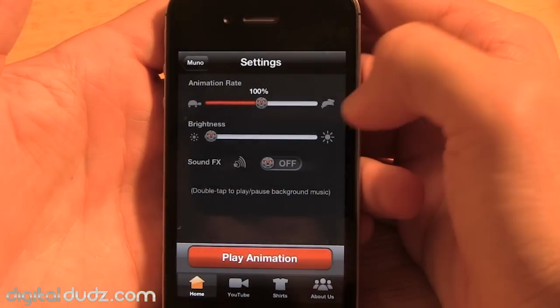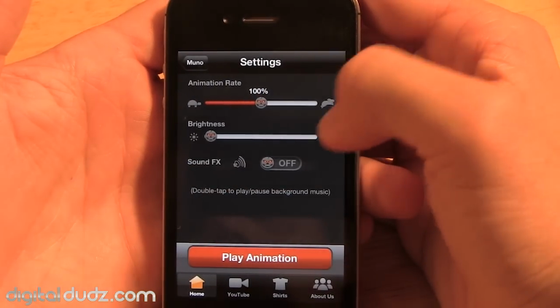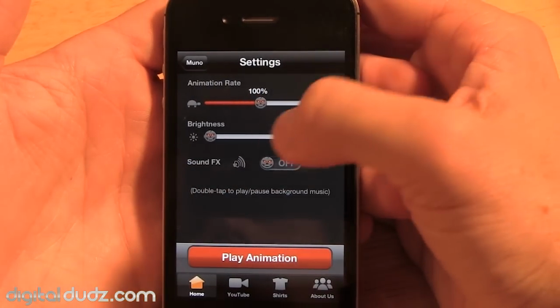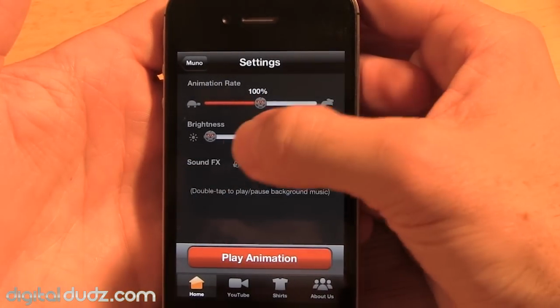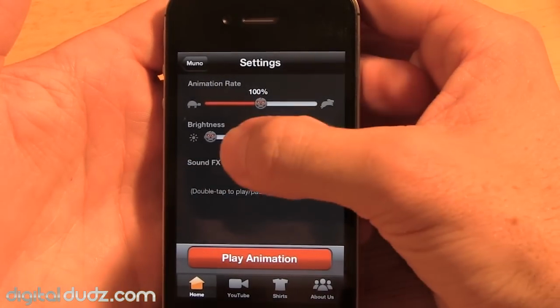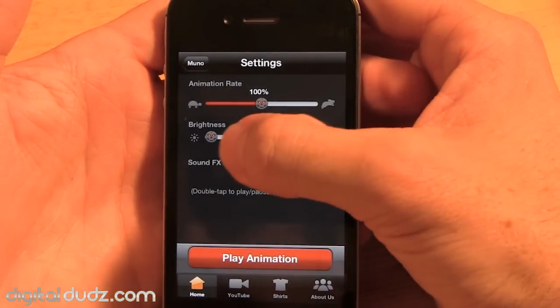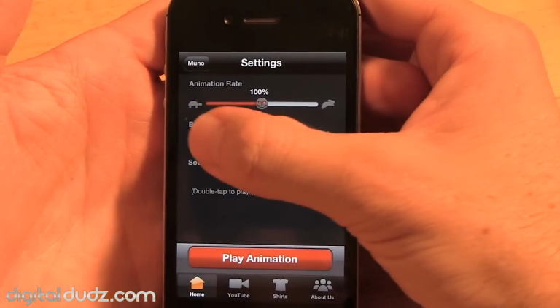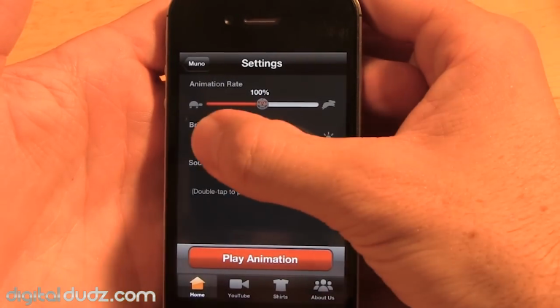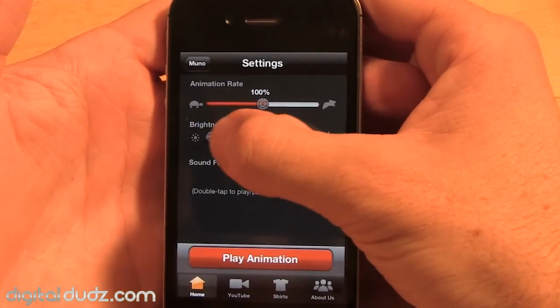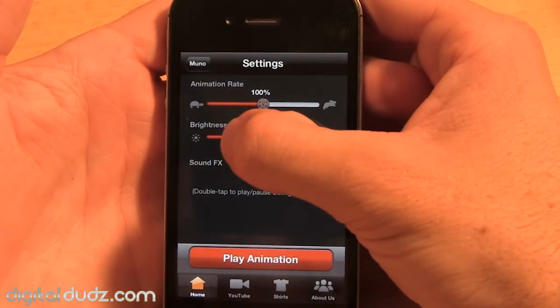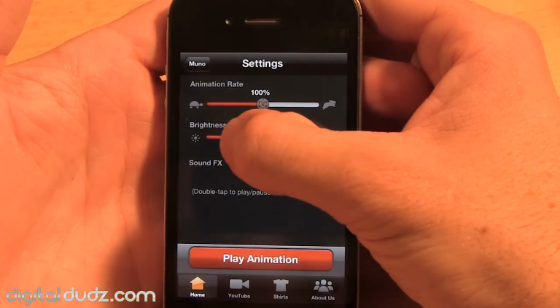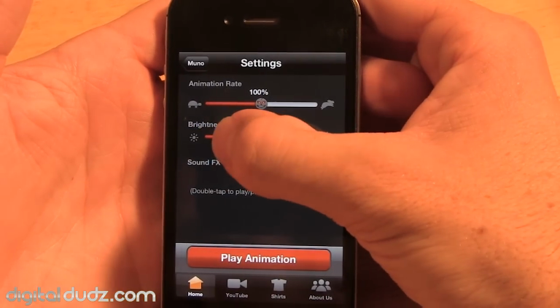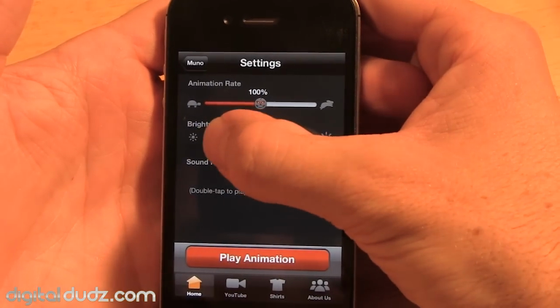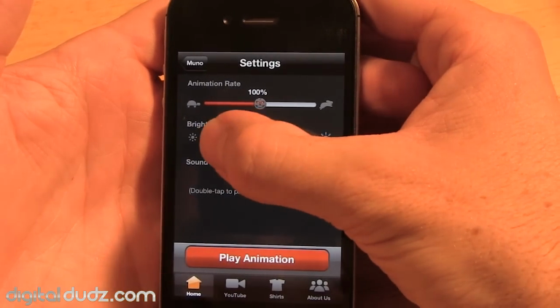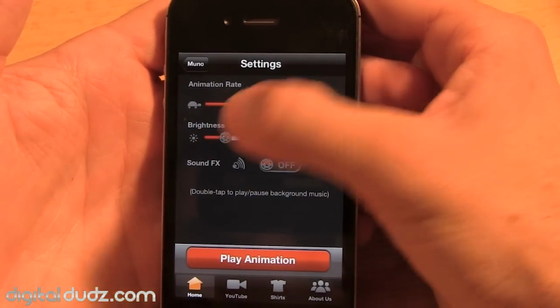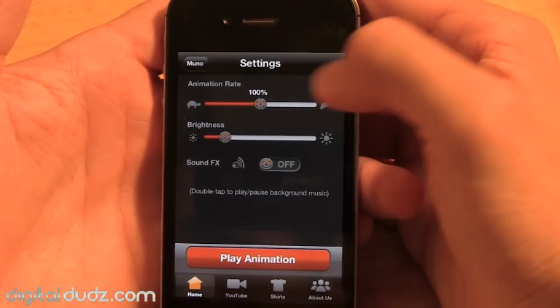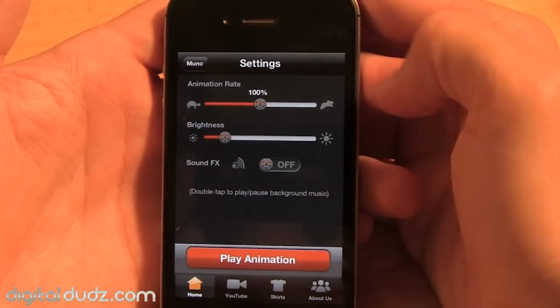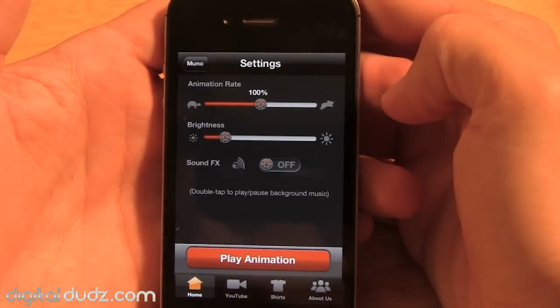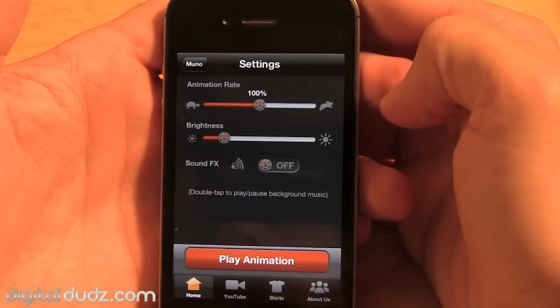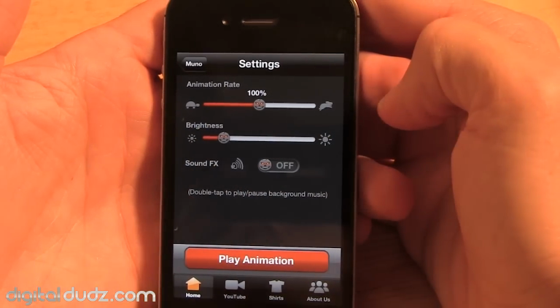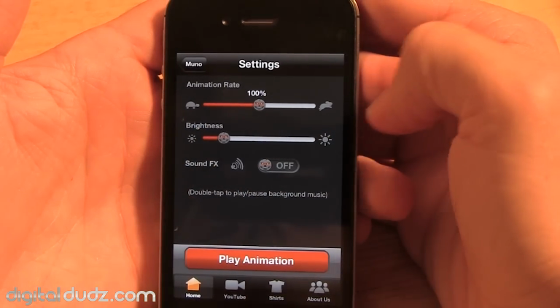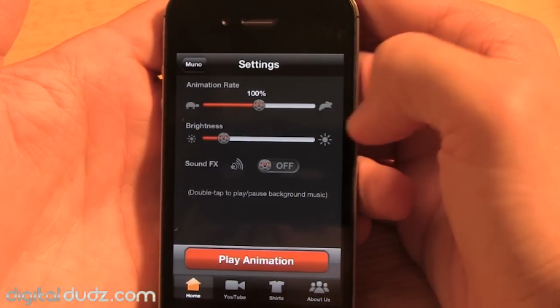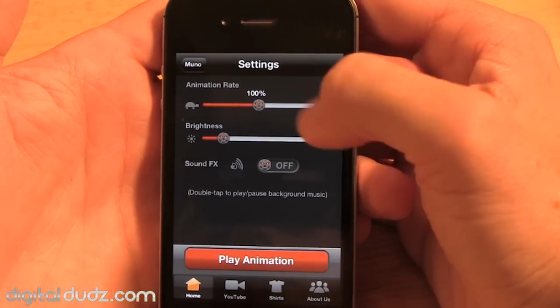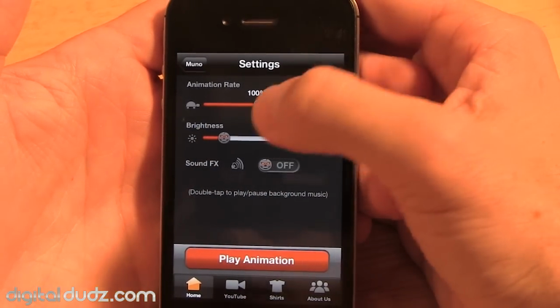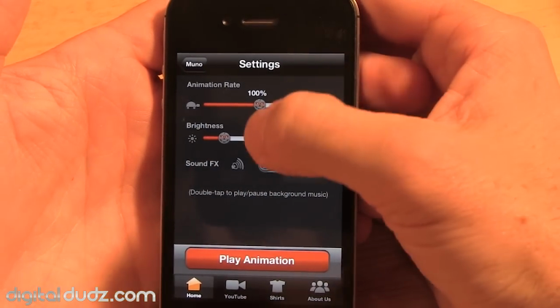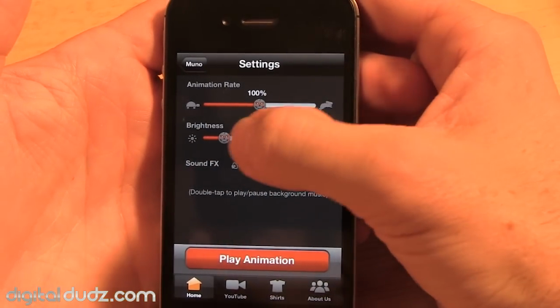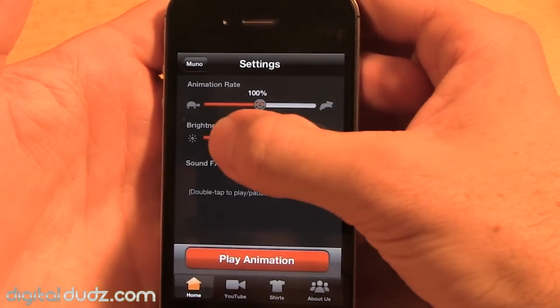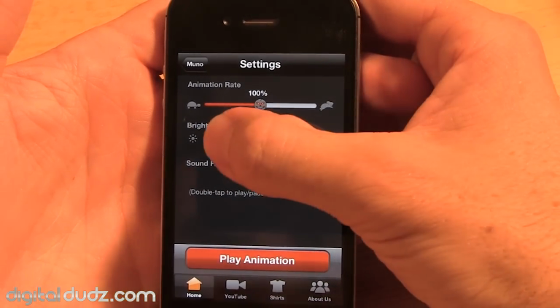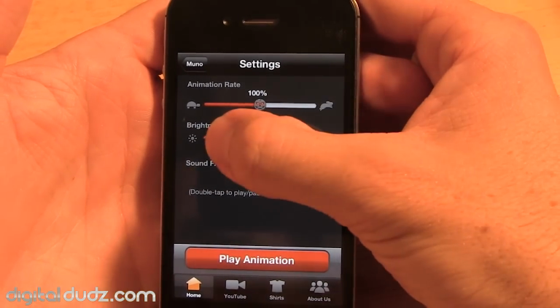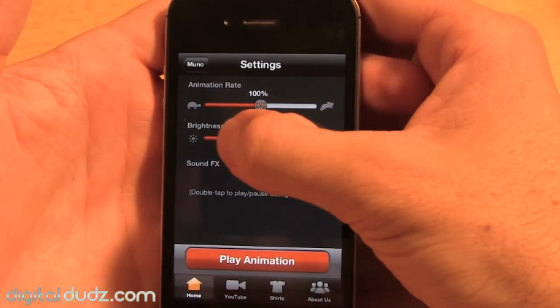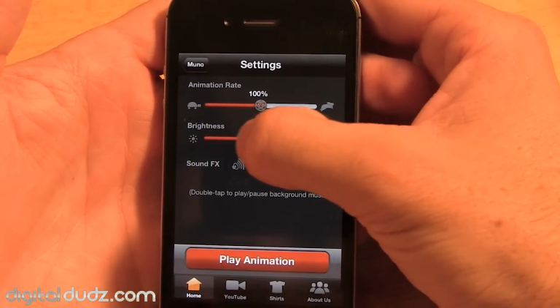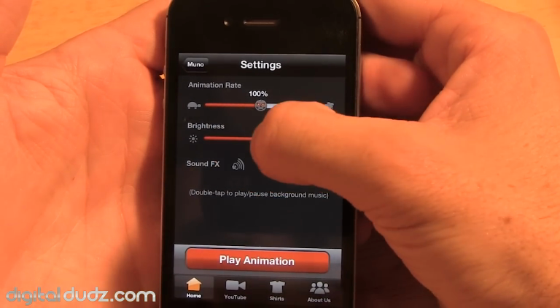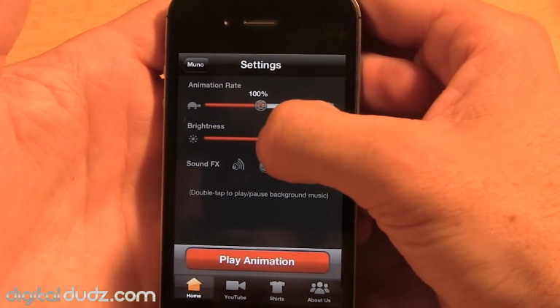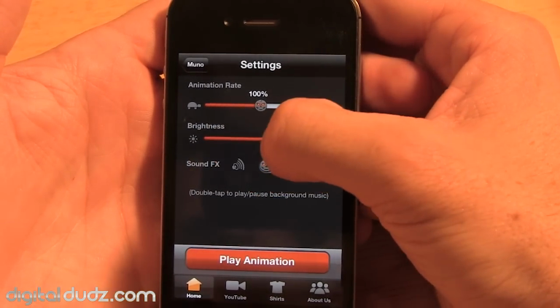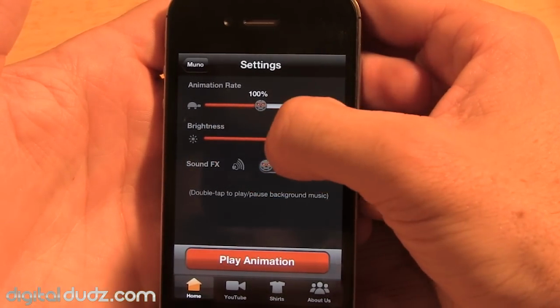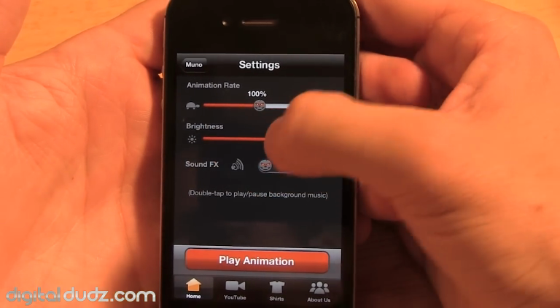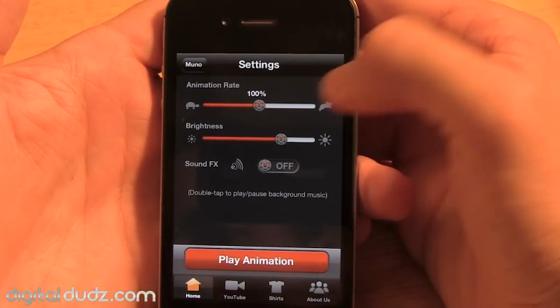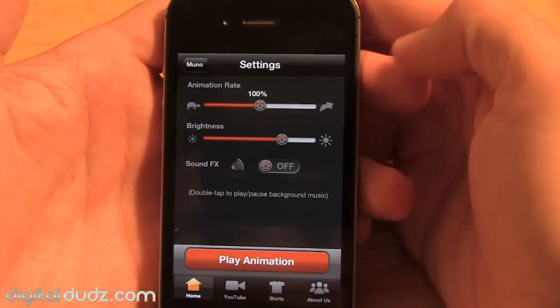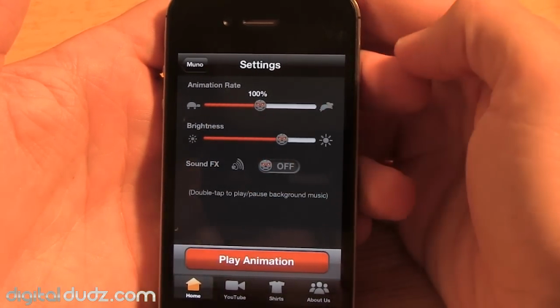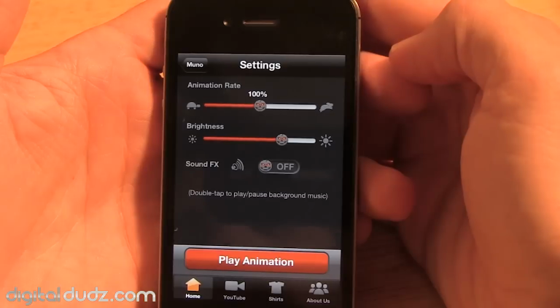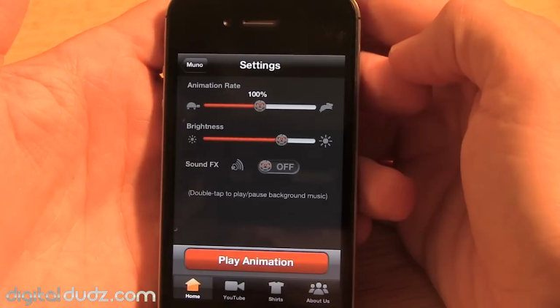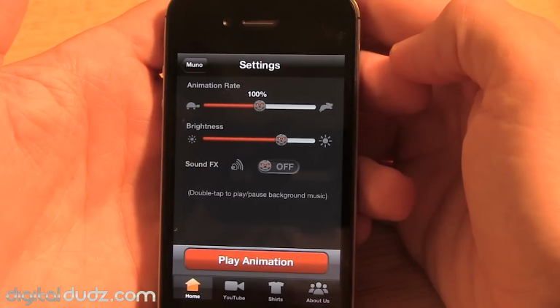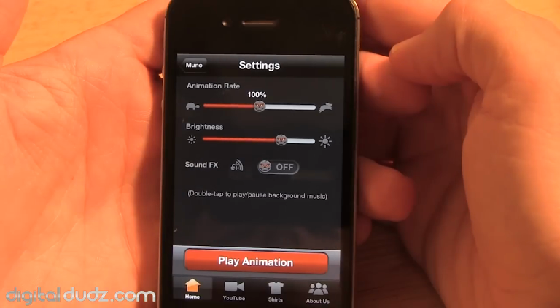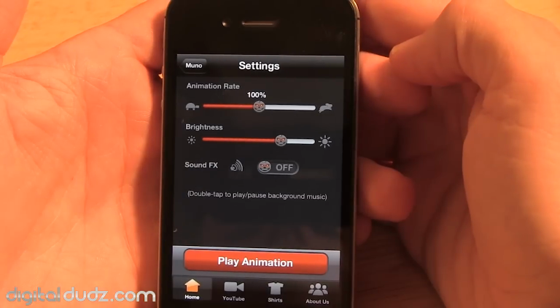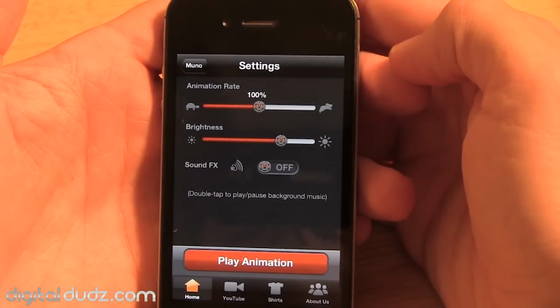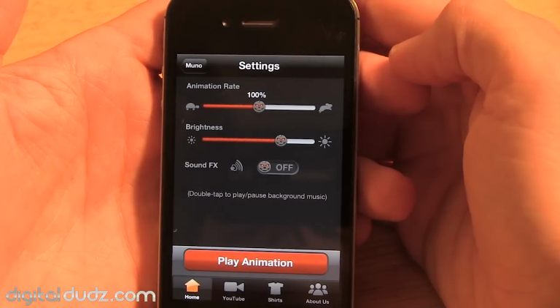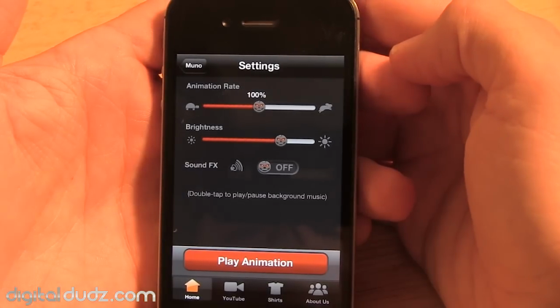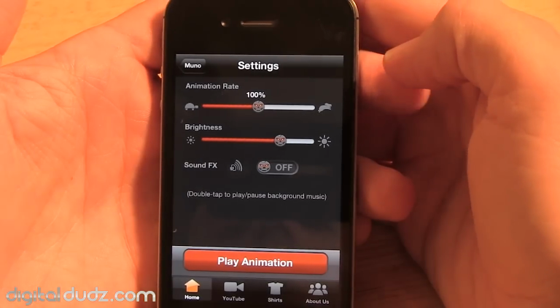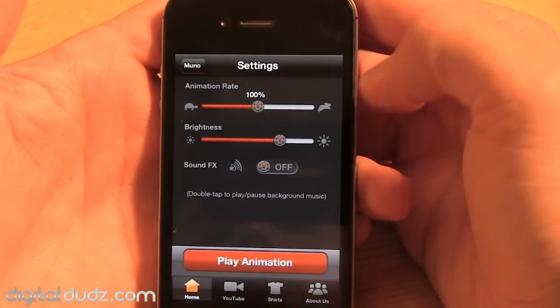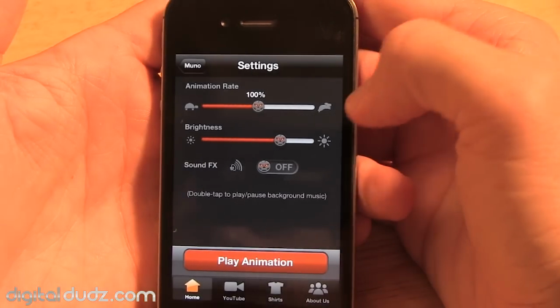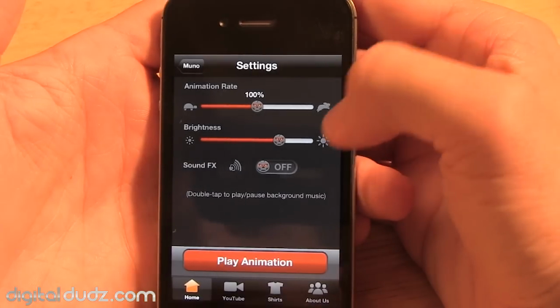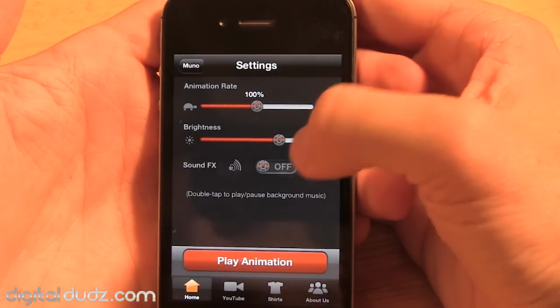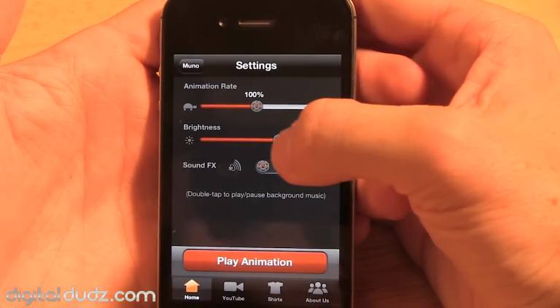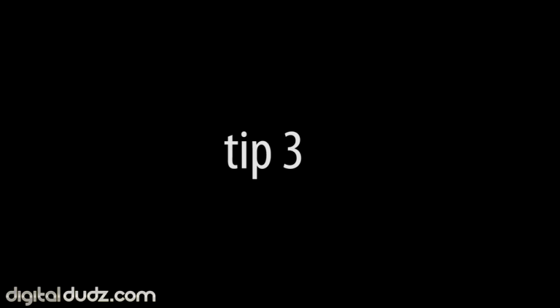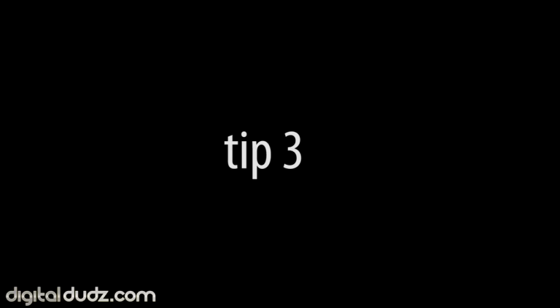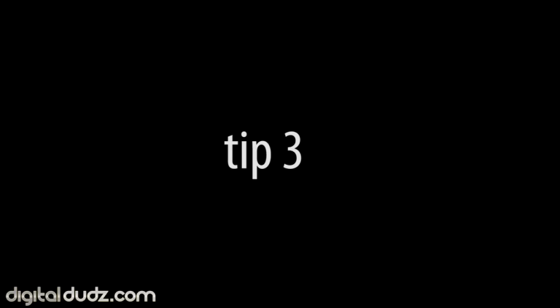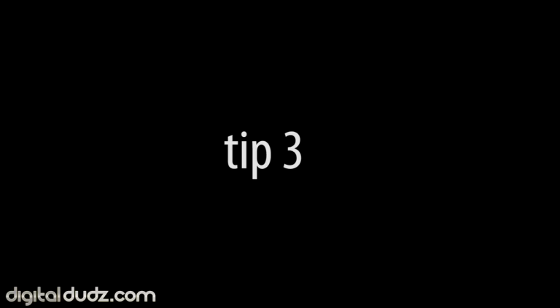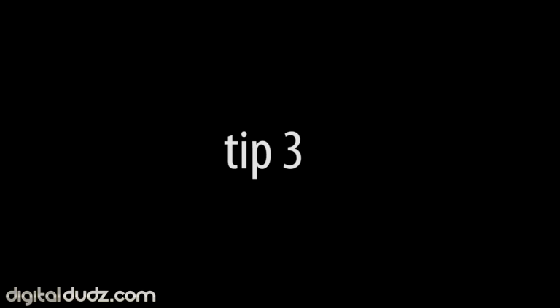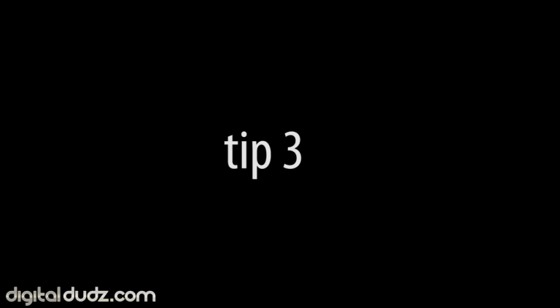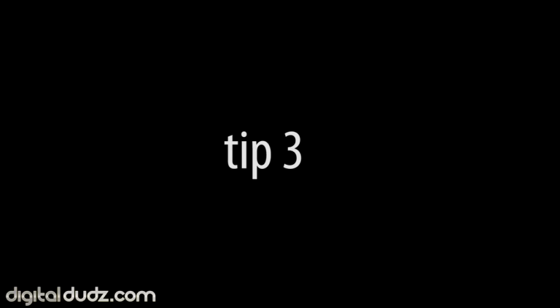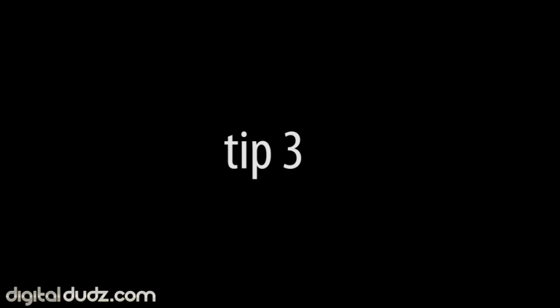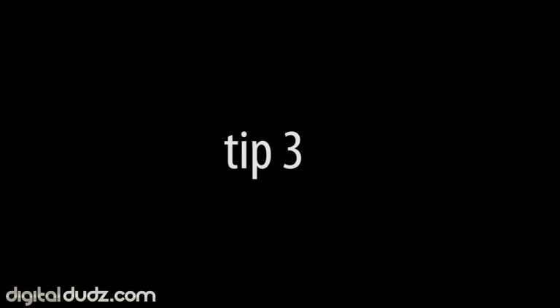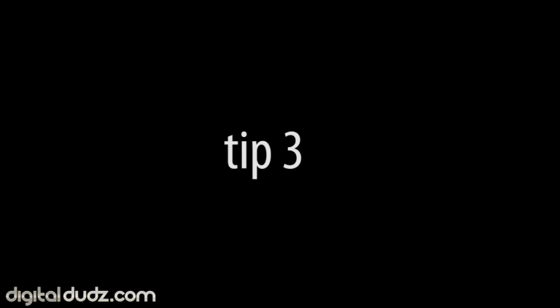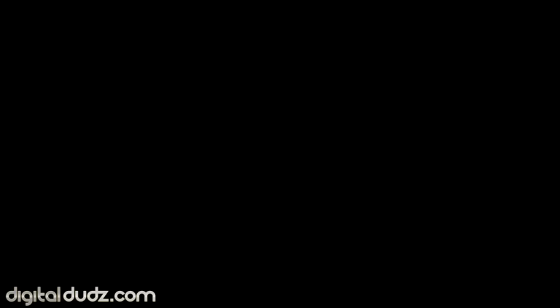You'll want to adjust the brightness. If you're outside, brightness should go up. If you're at like a dark party, turn it down. It just looks better that way.